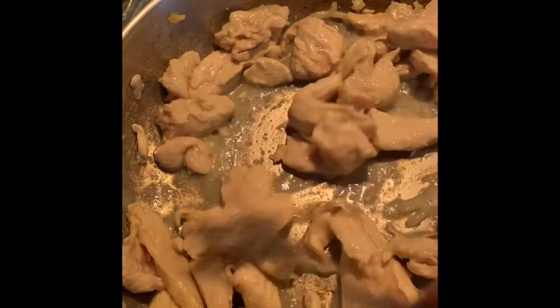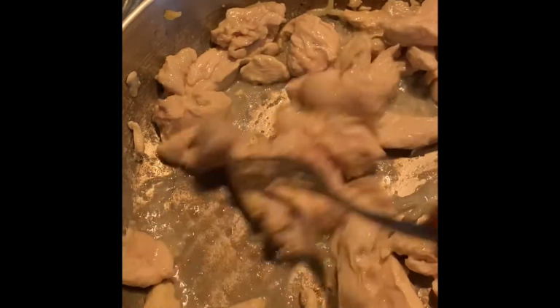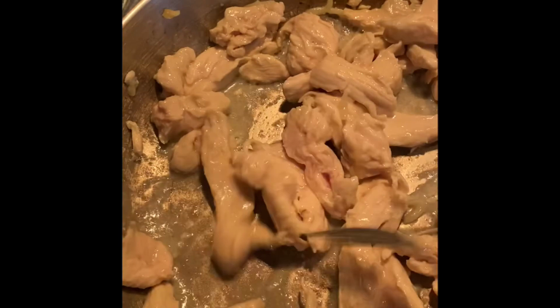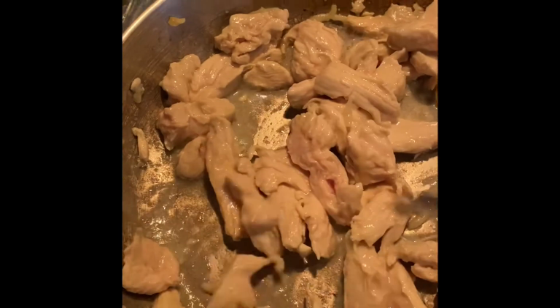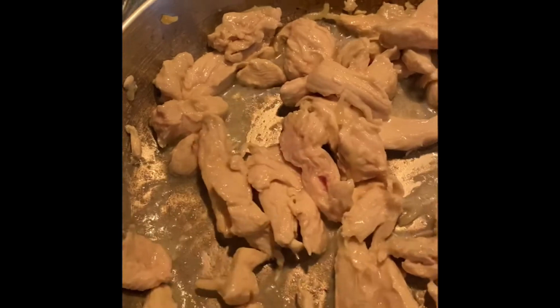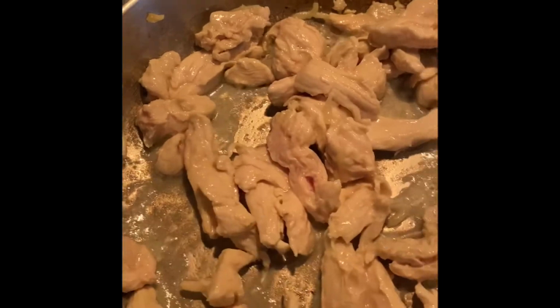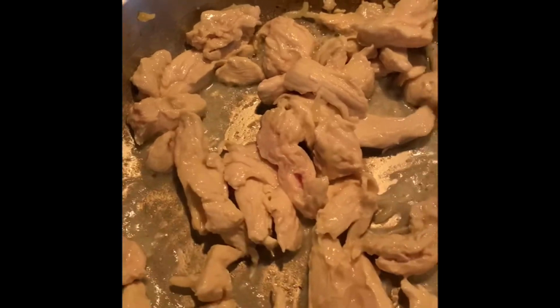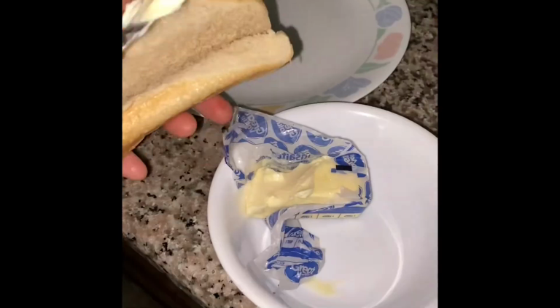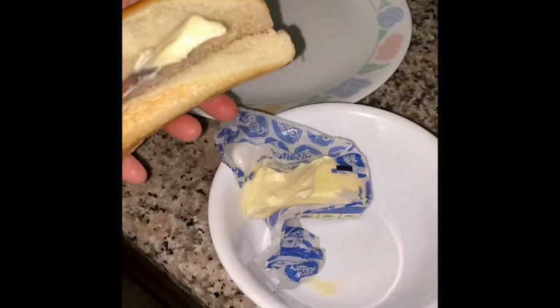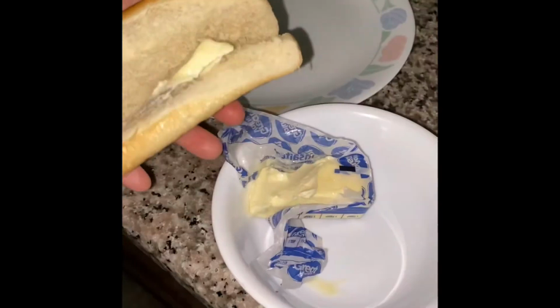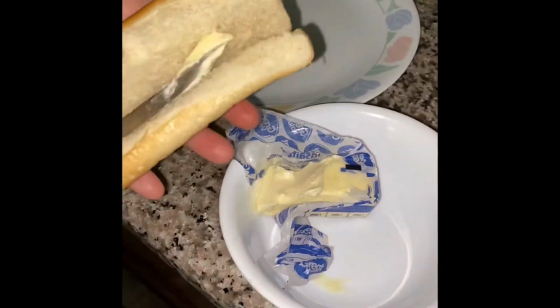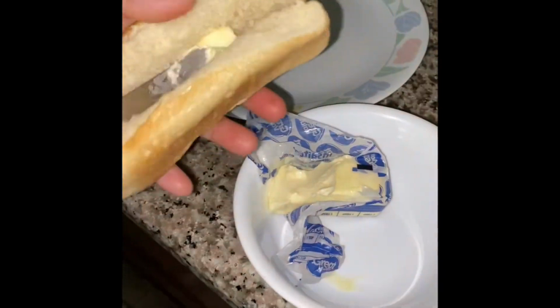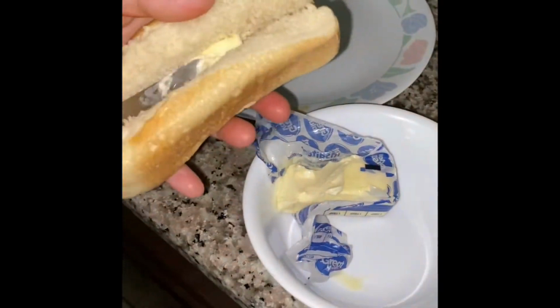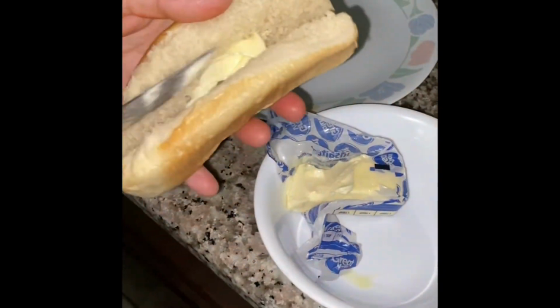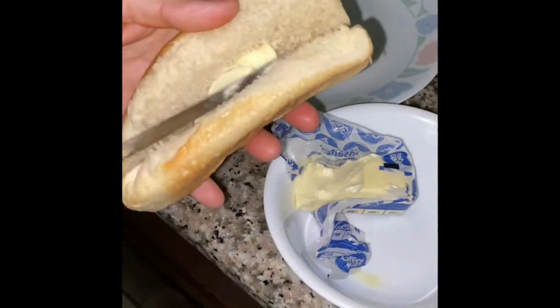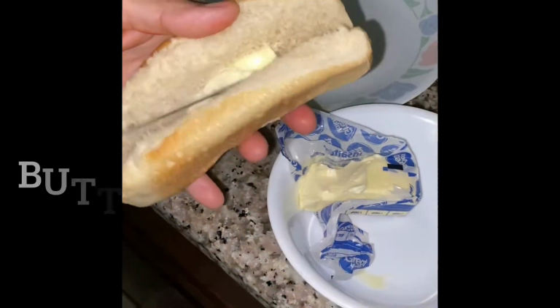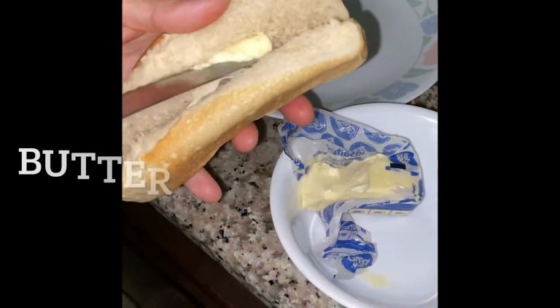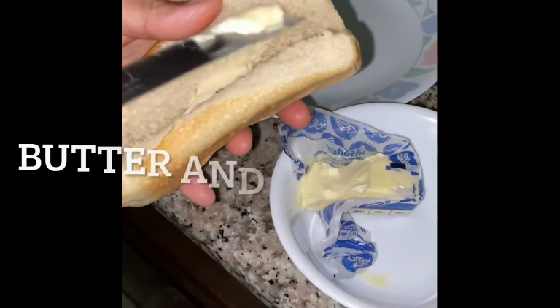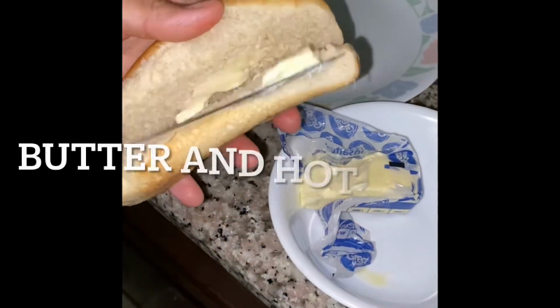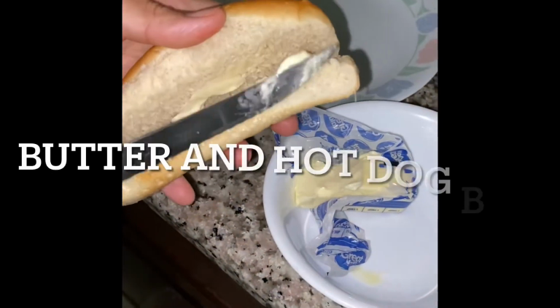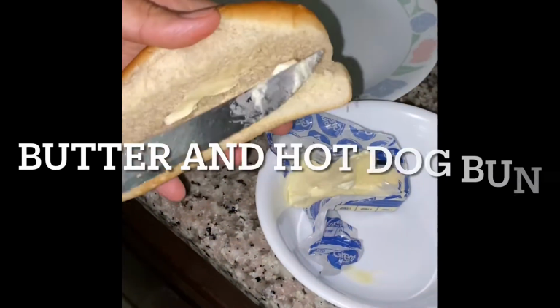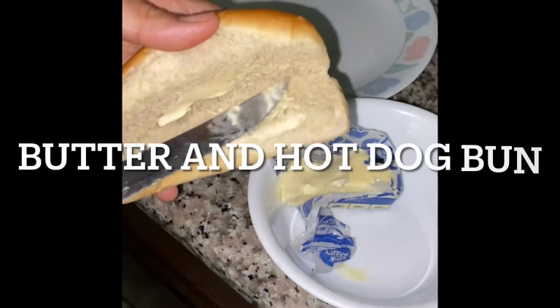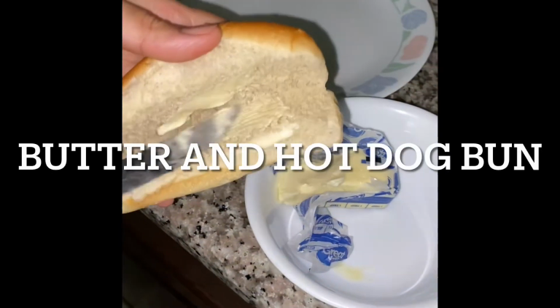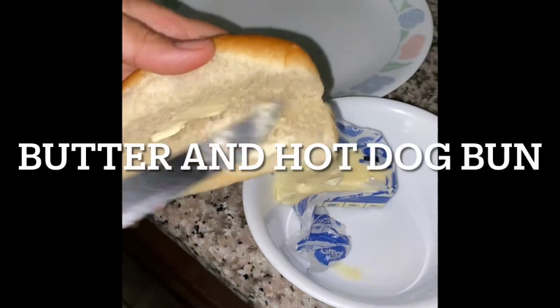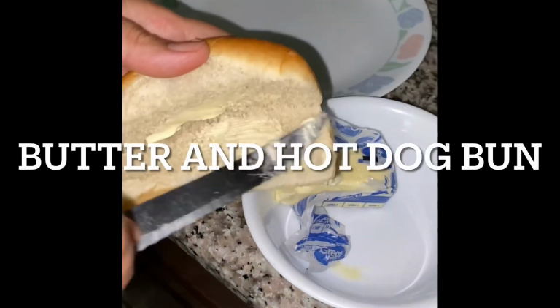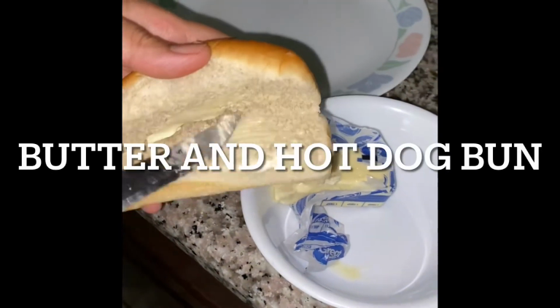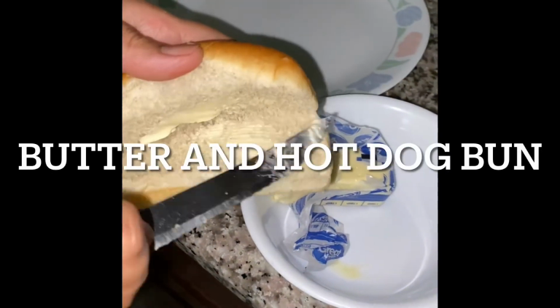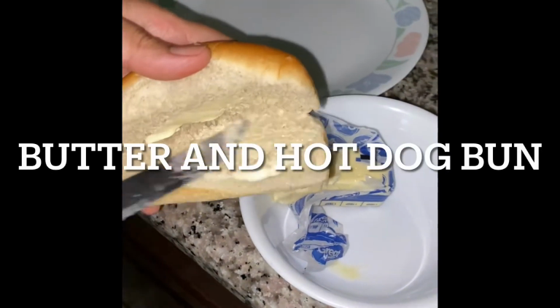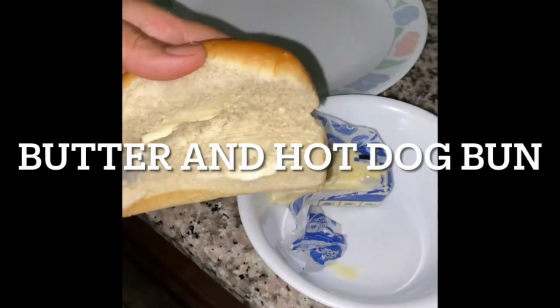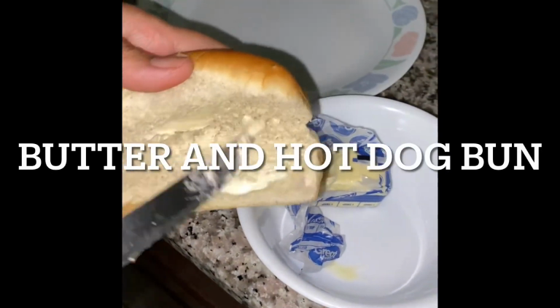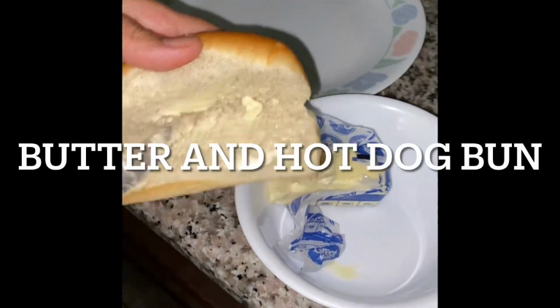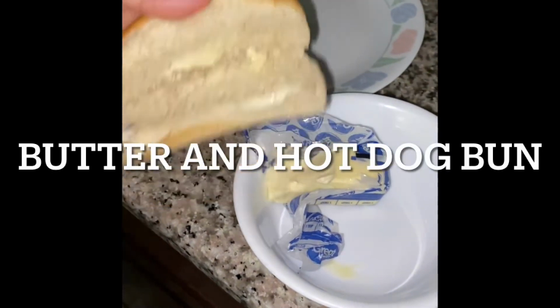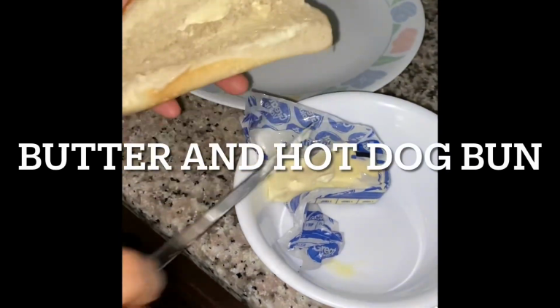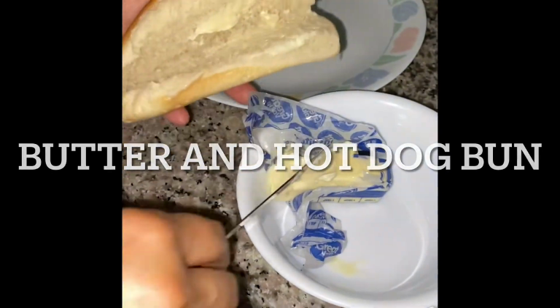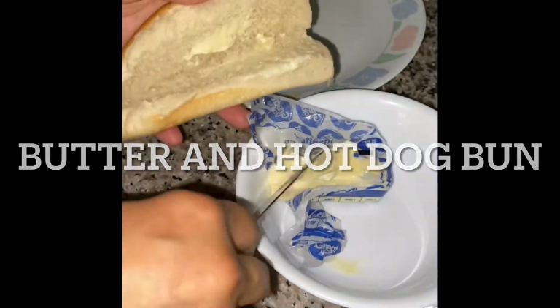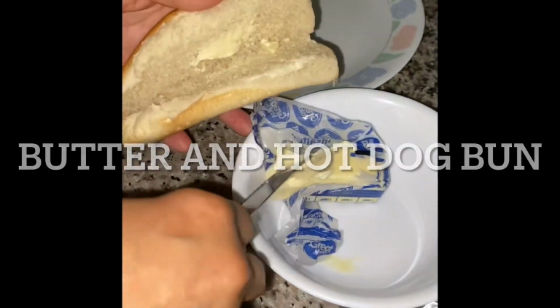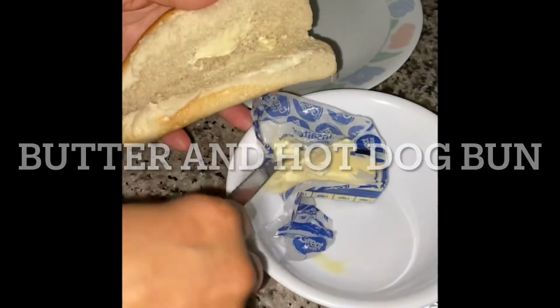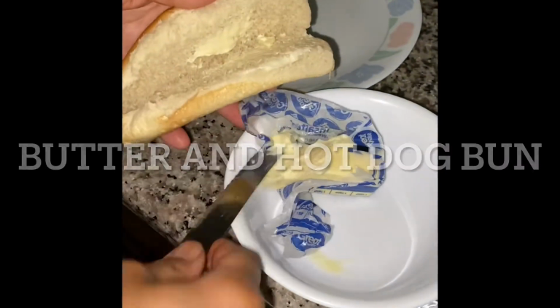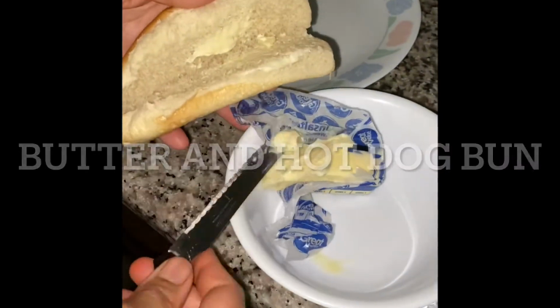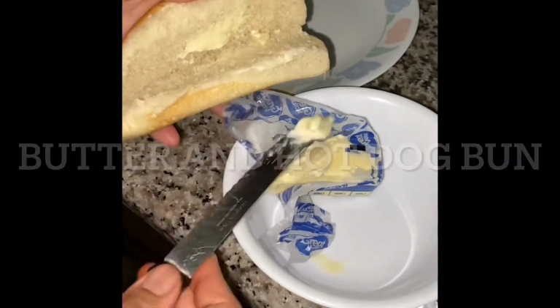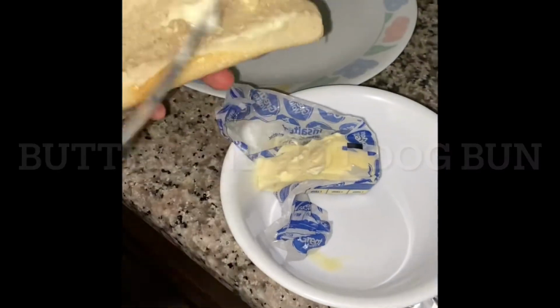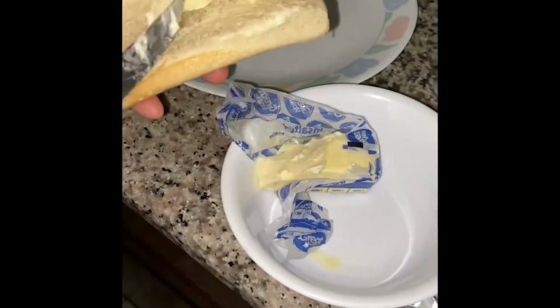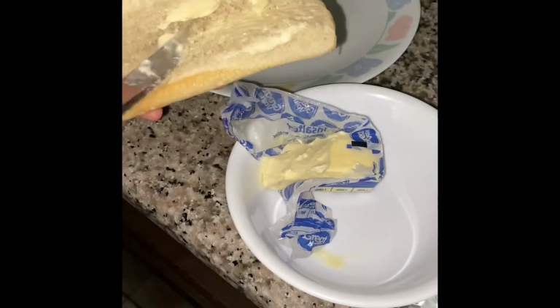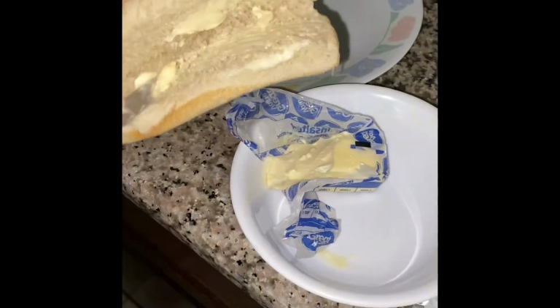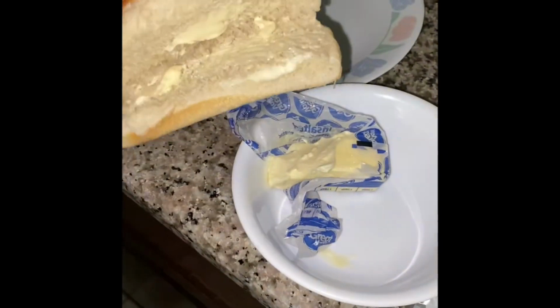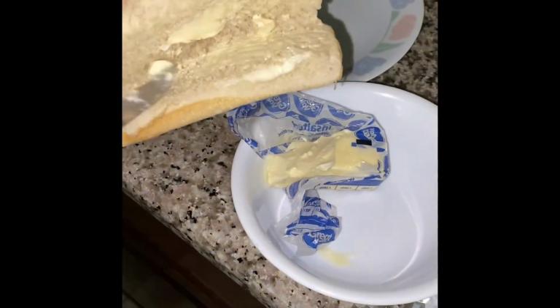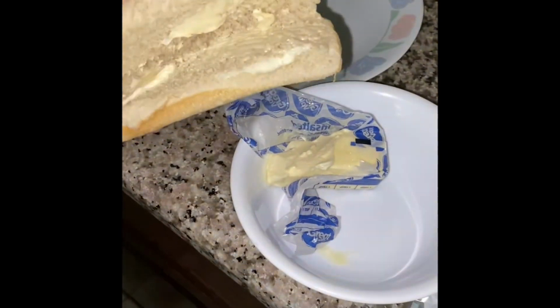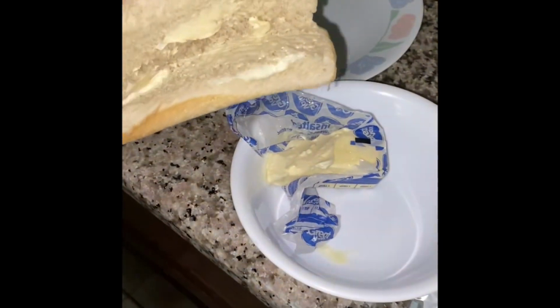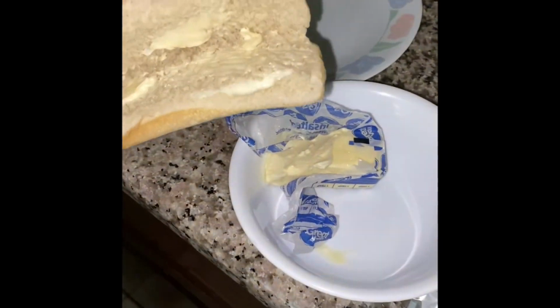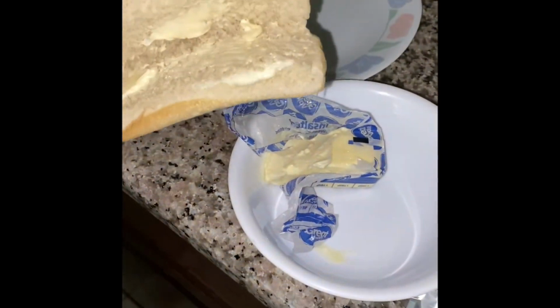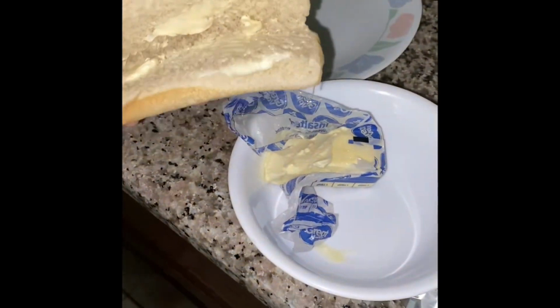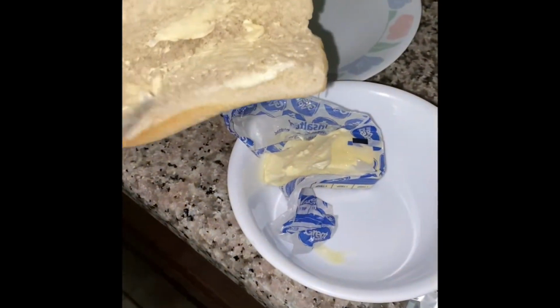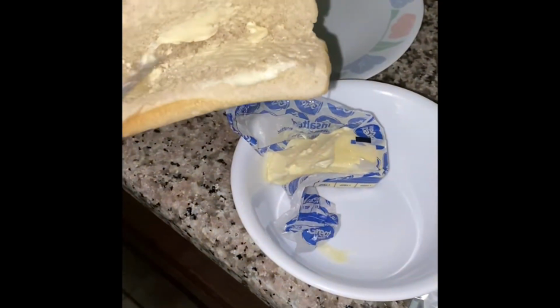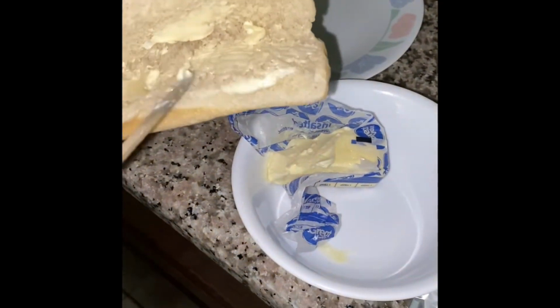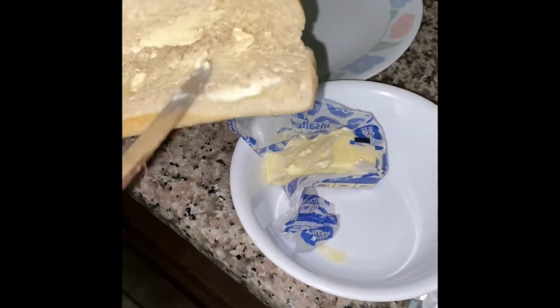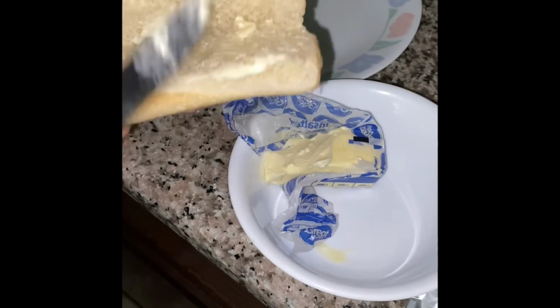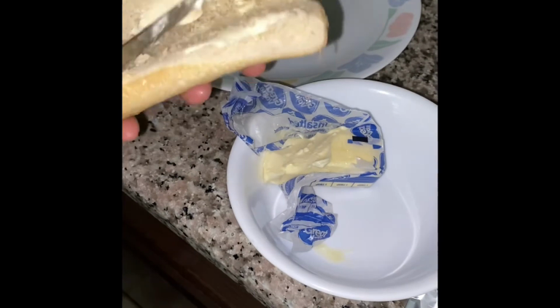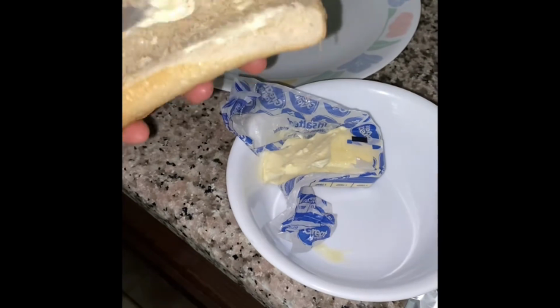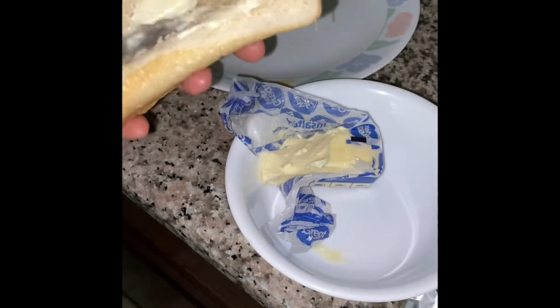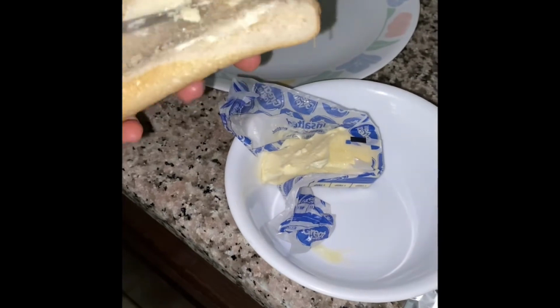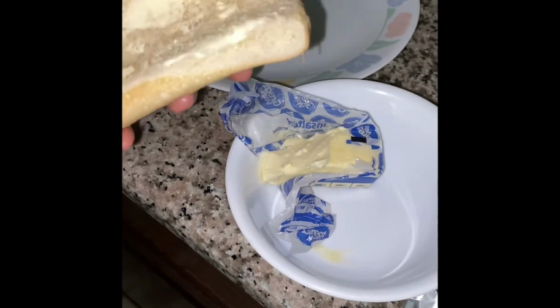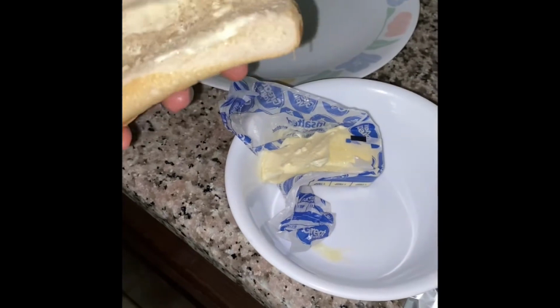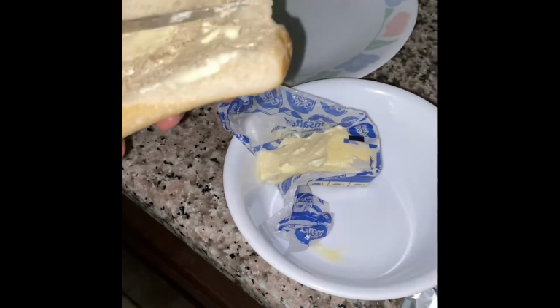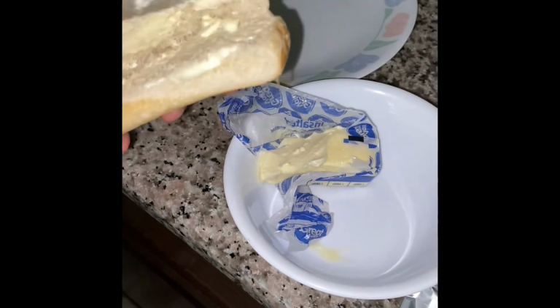While we wait for the chicken, we're going to want to get the hot dog buns and then we can butter them up for some extra flavor.